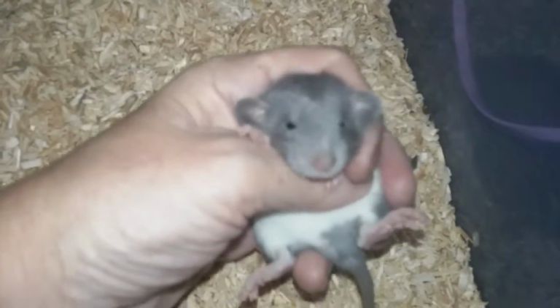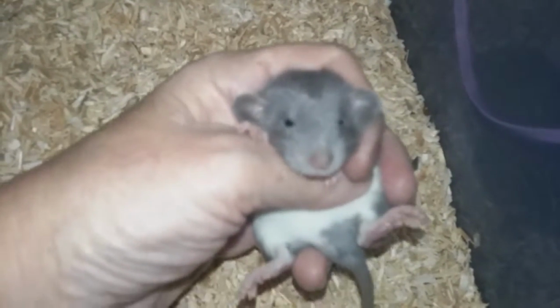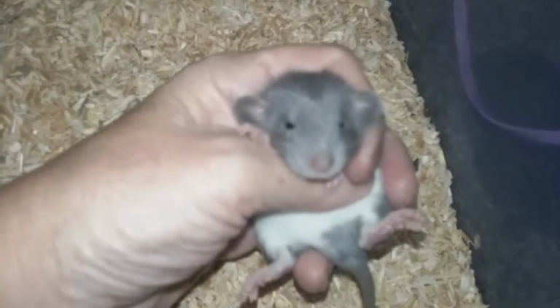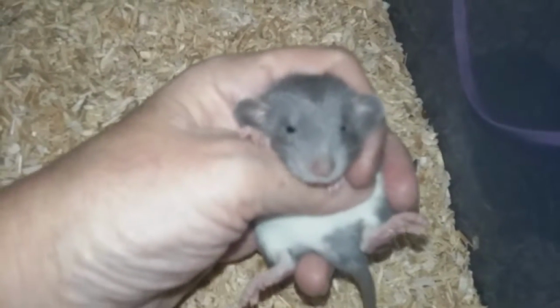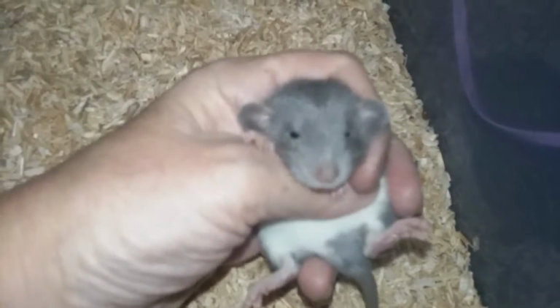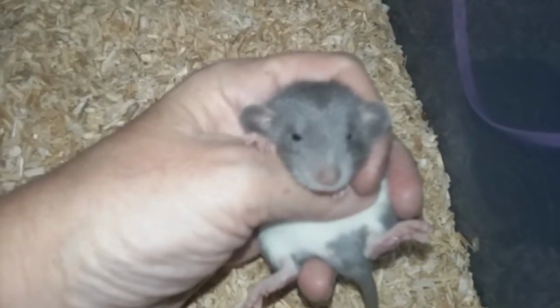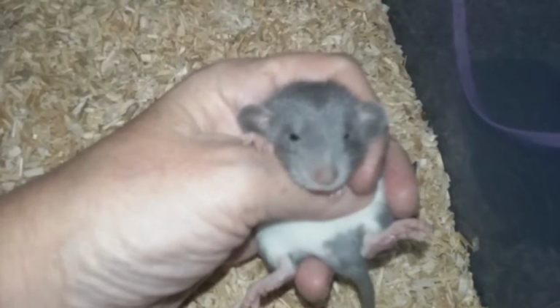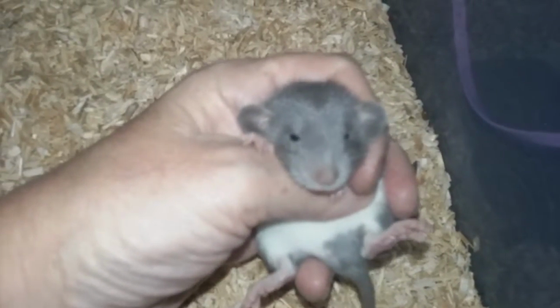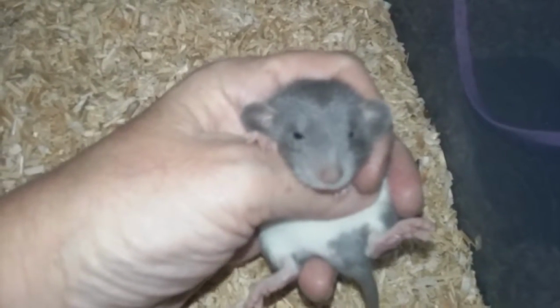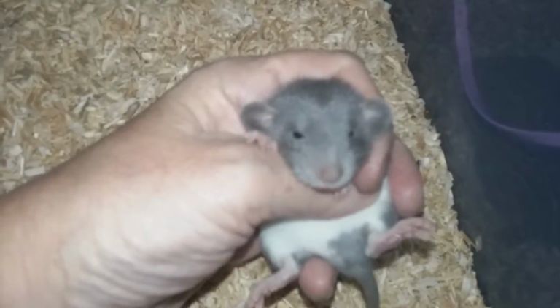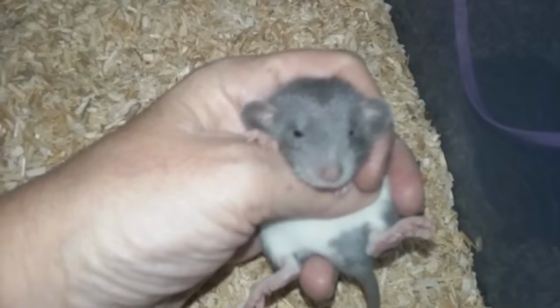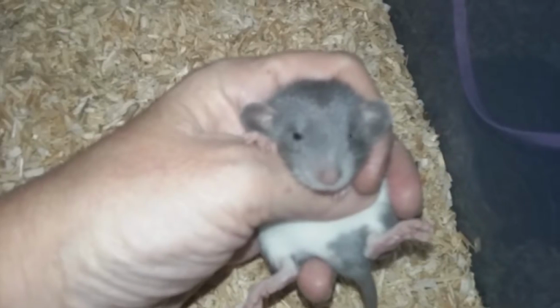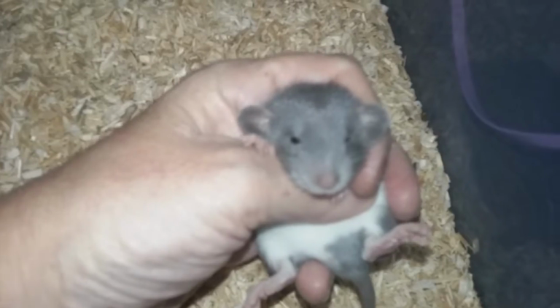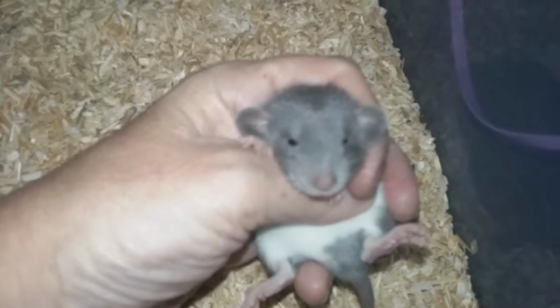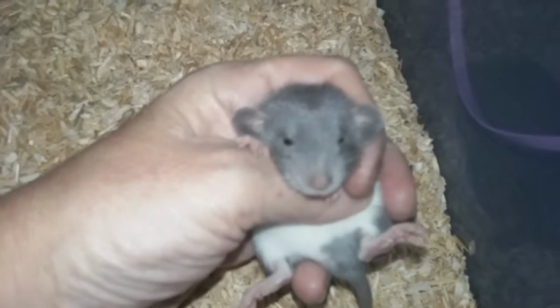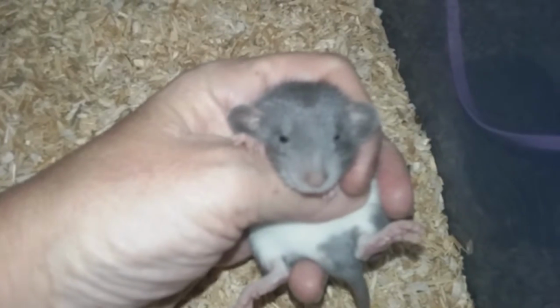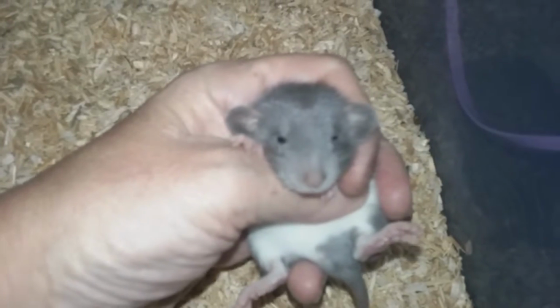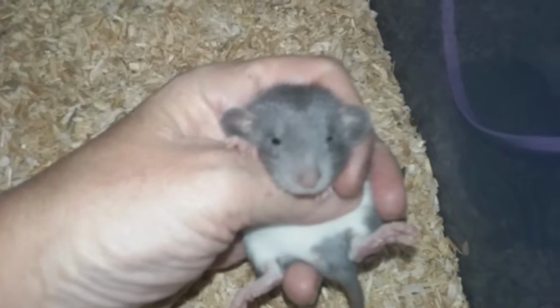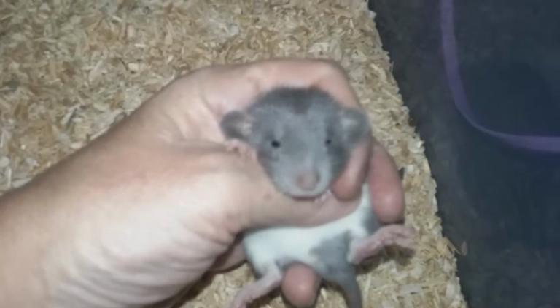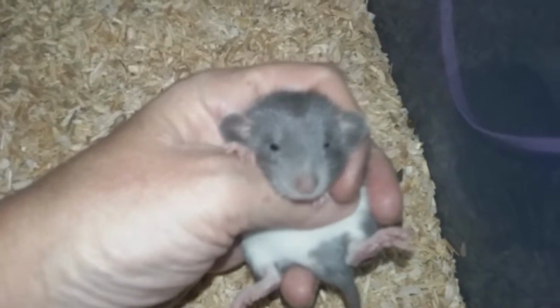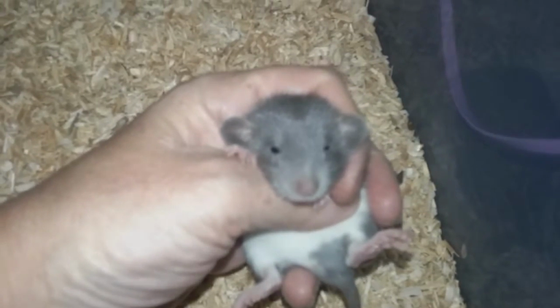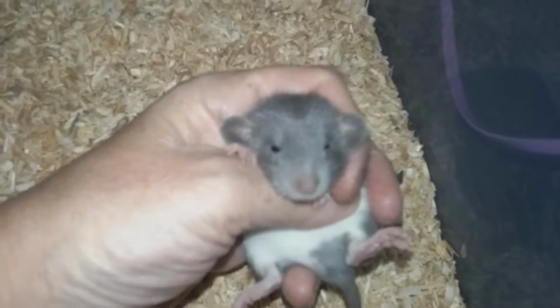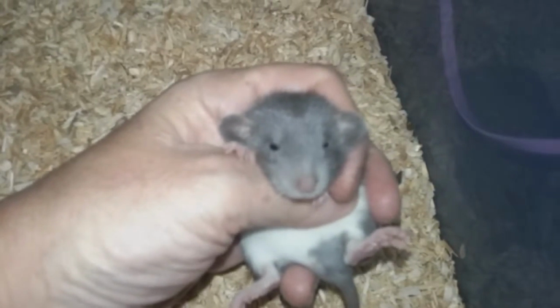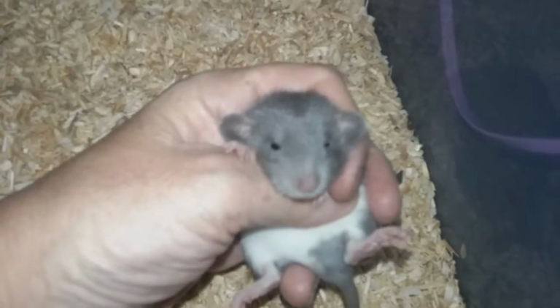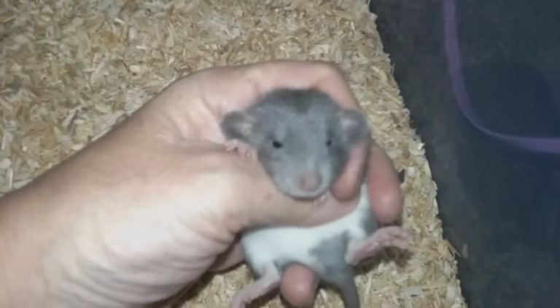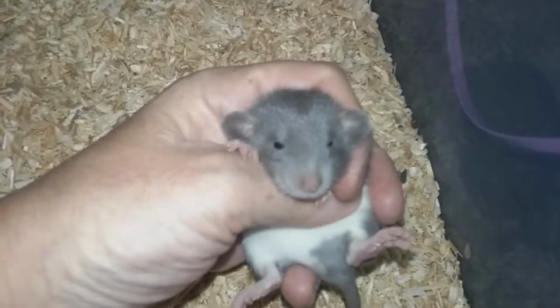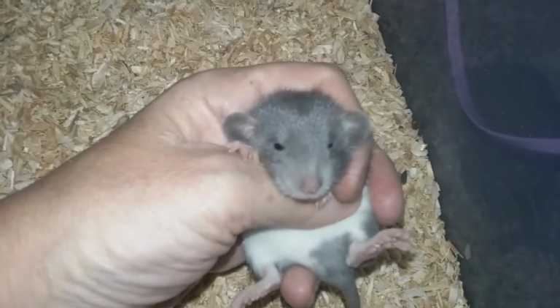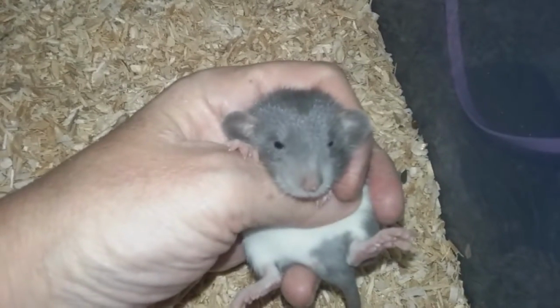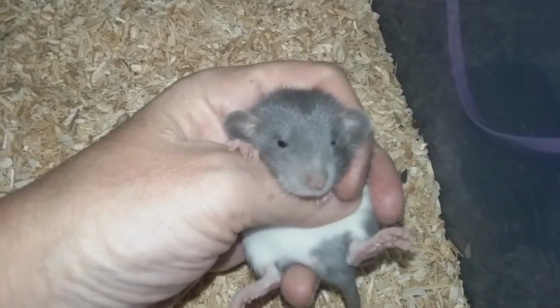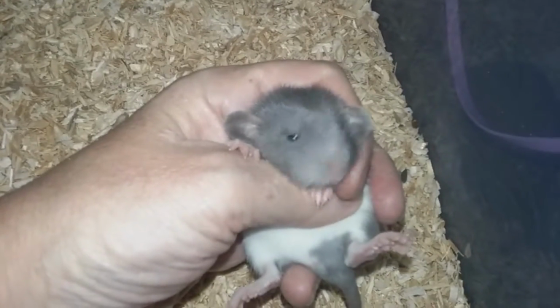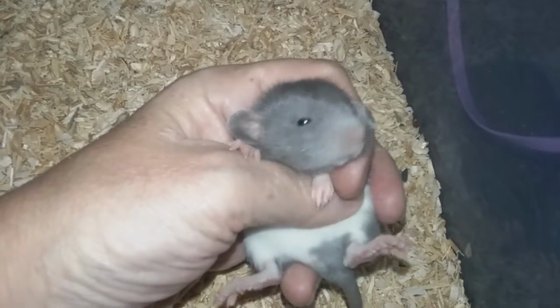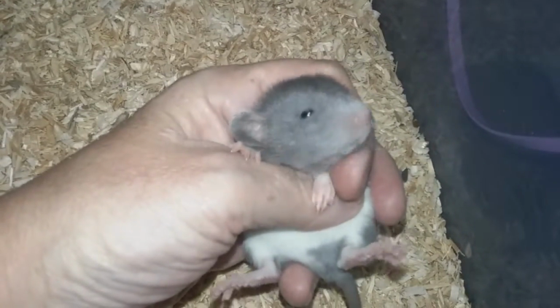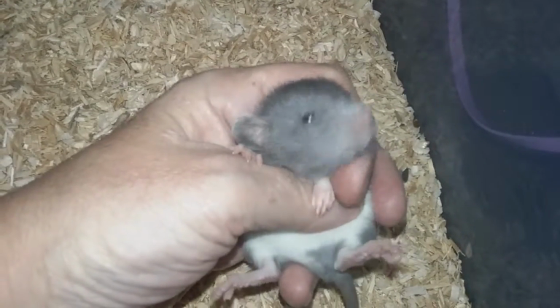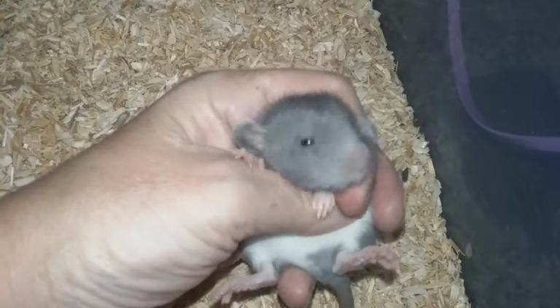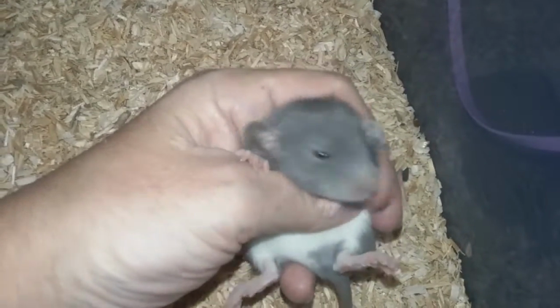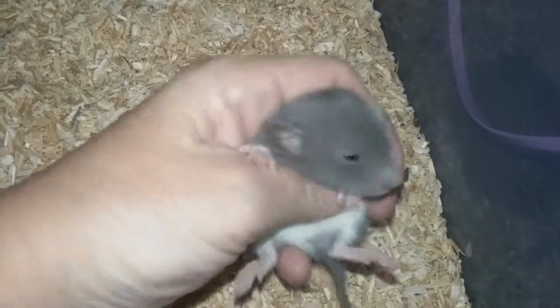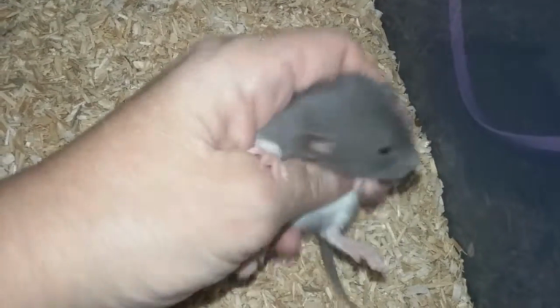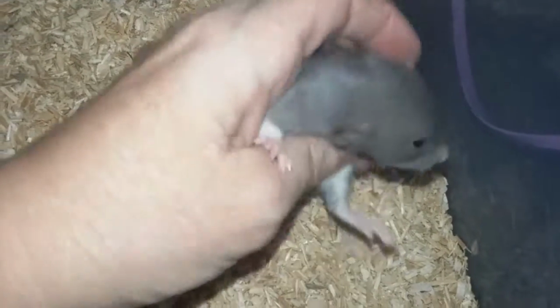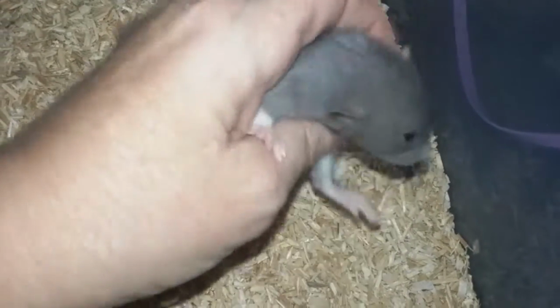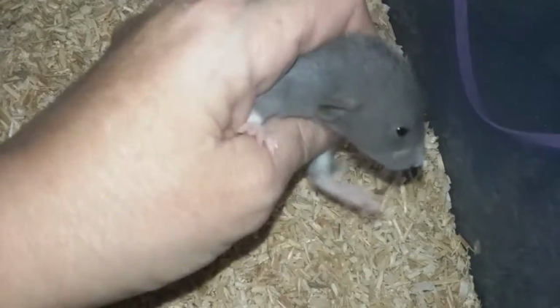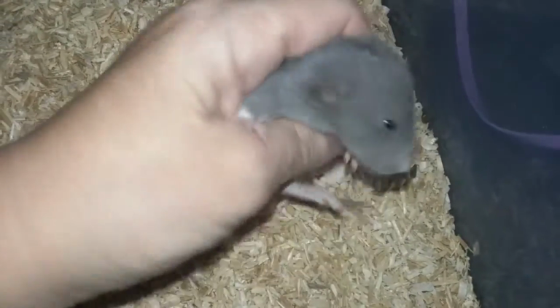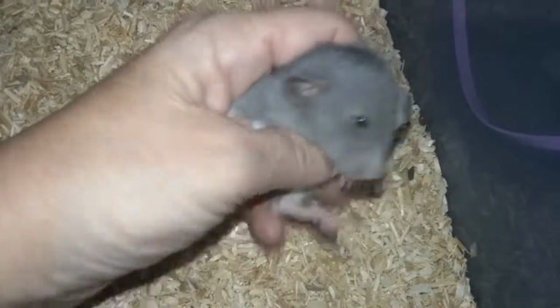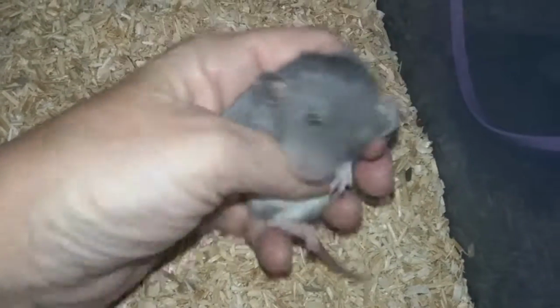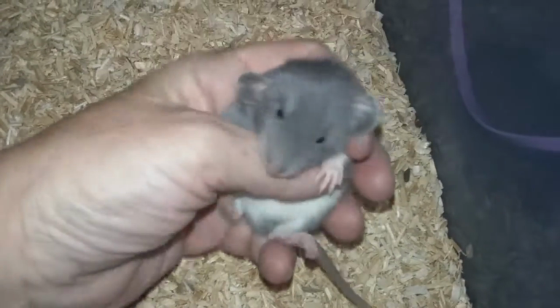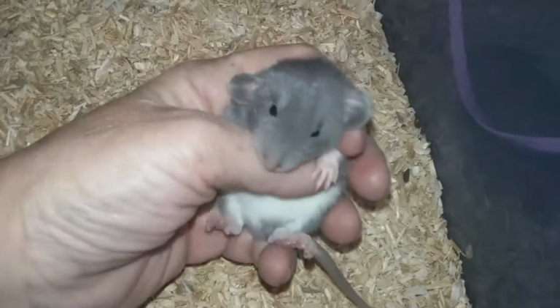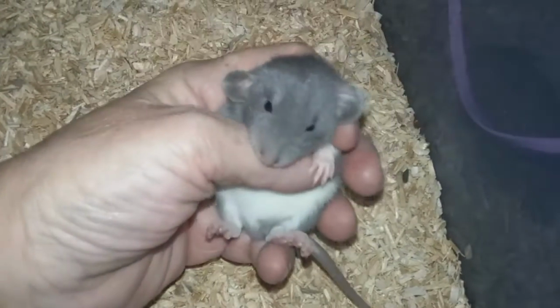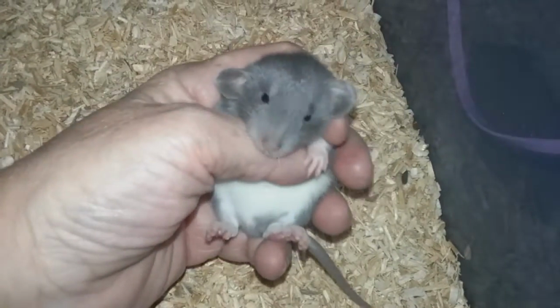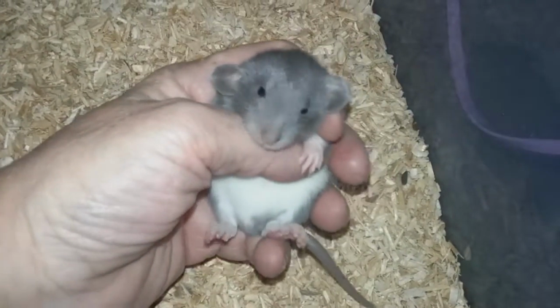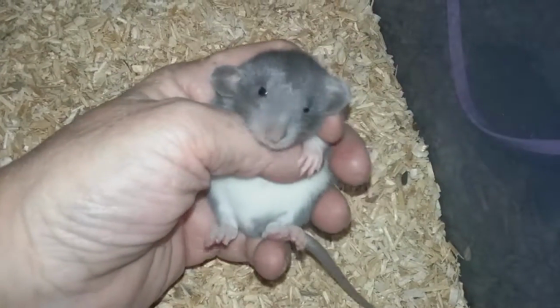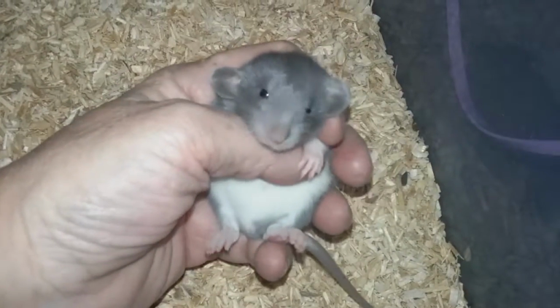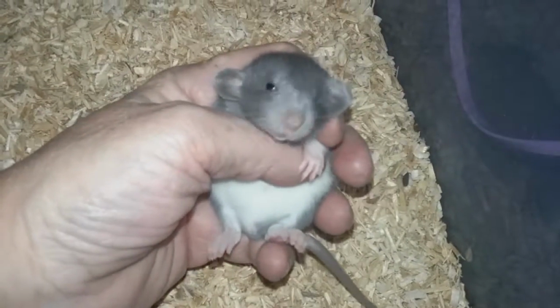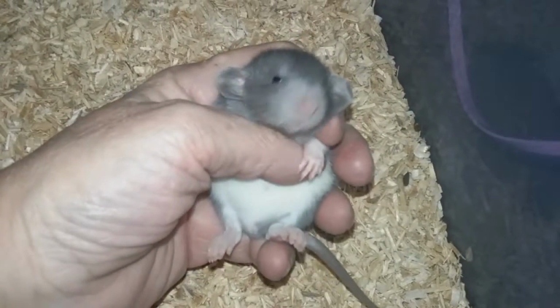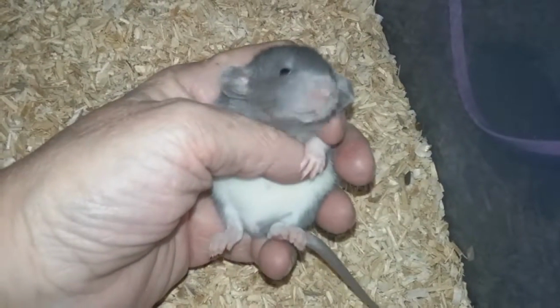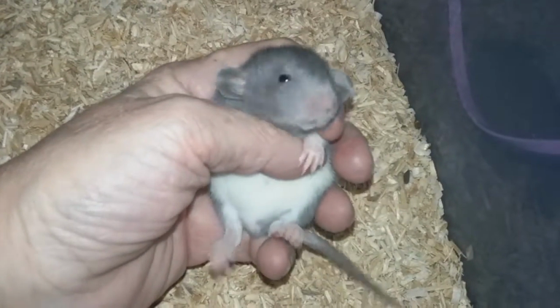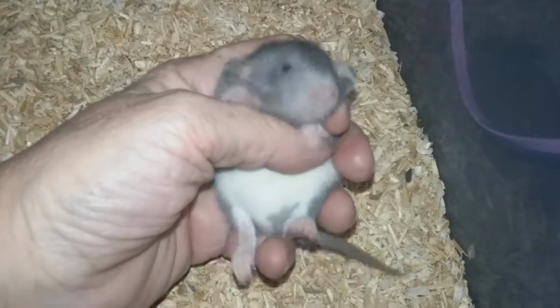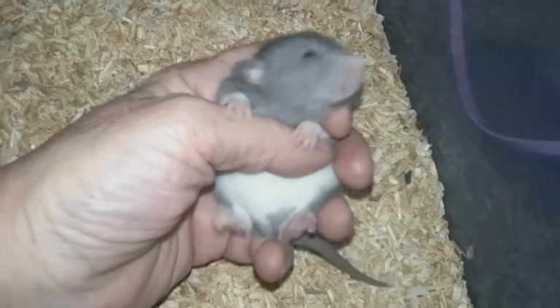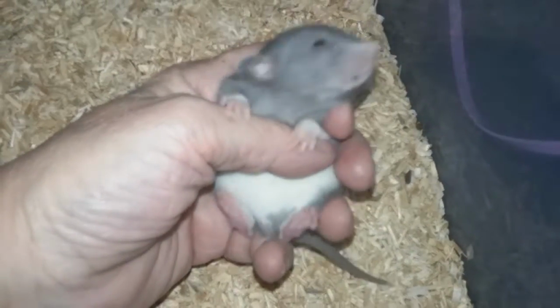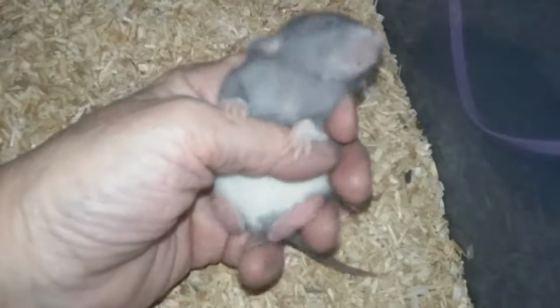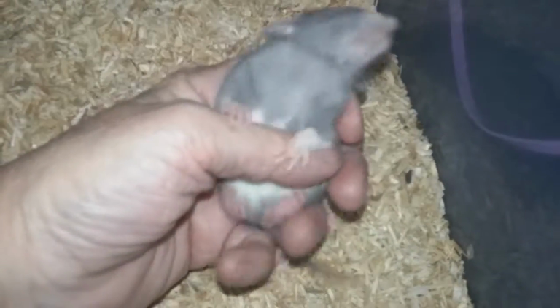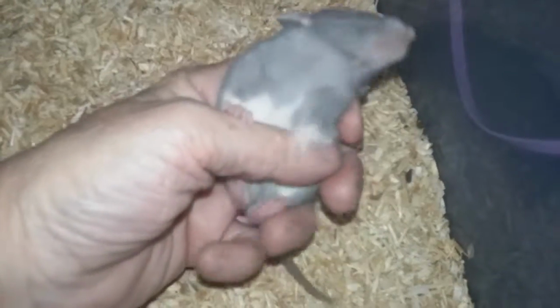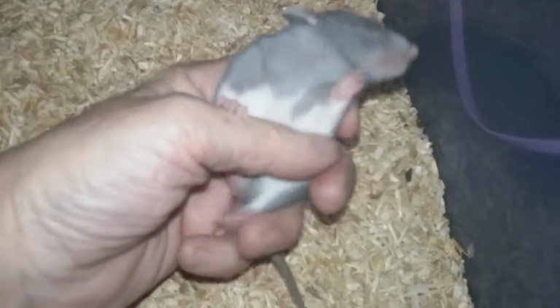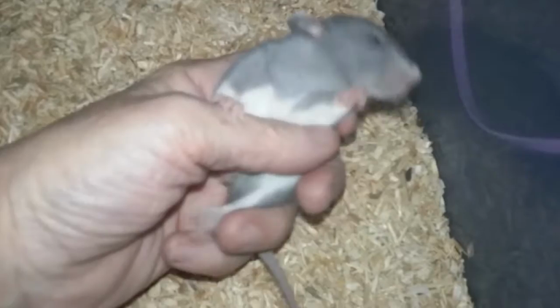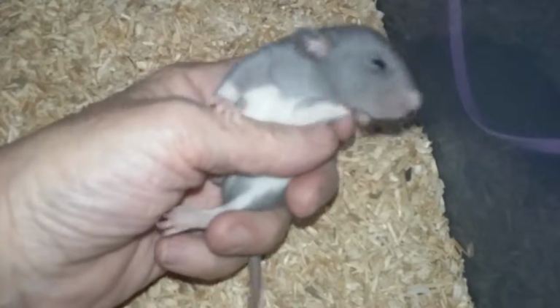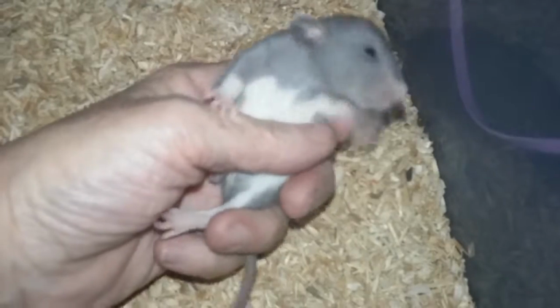Okay. Little Dumbo — Russian Blue Berkshire.